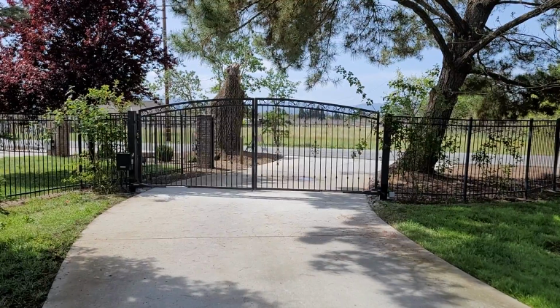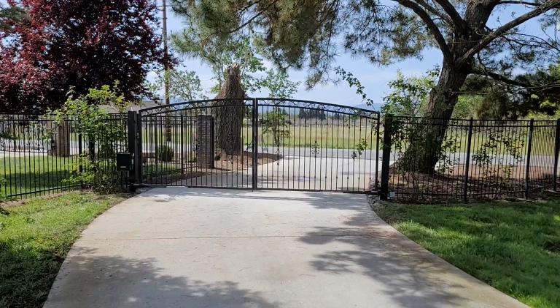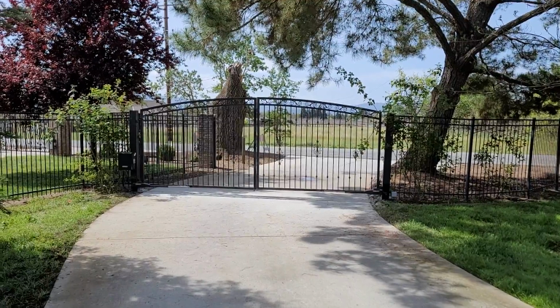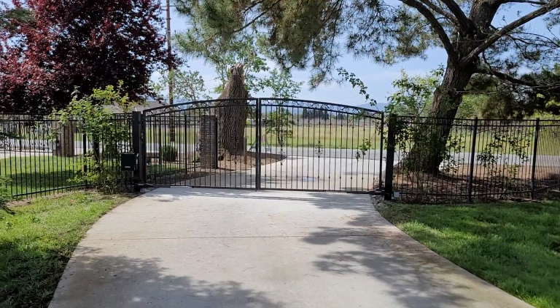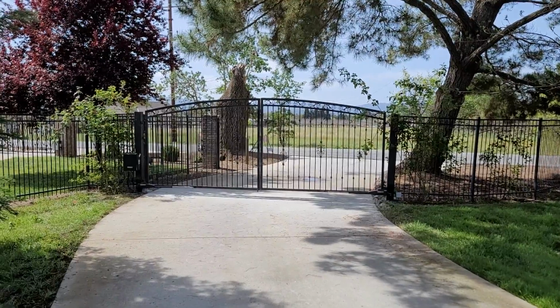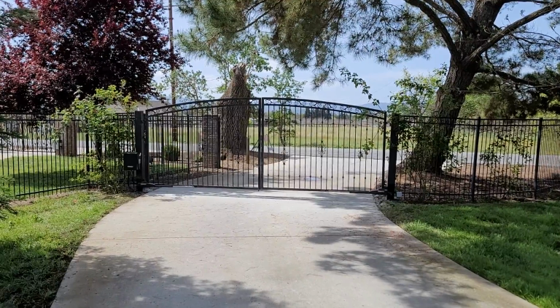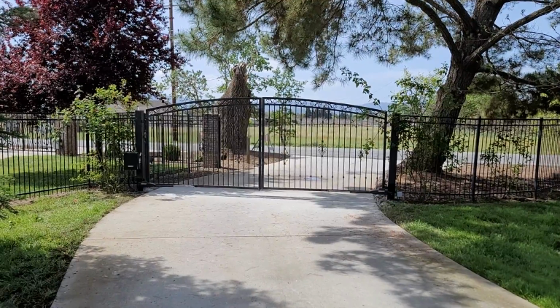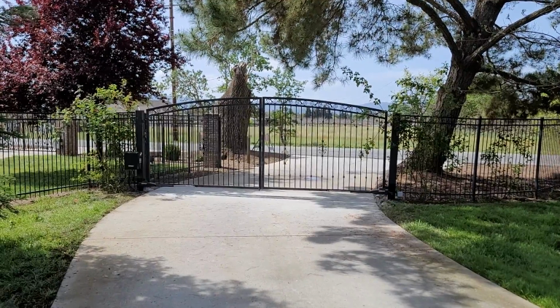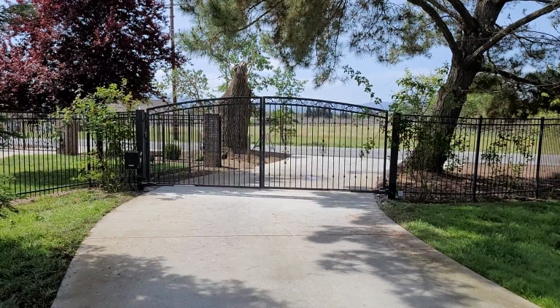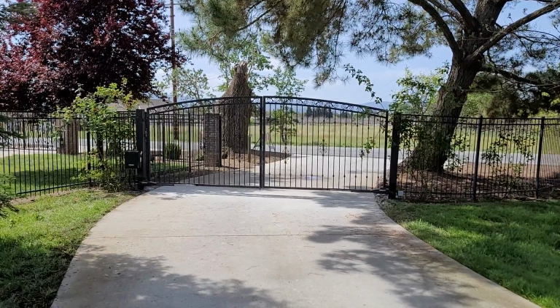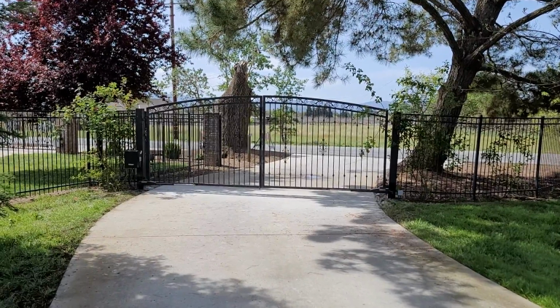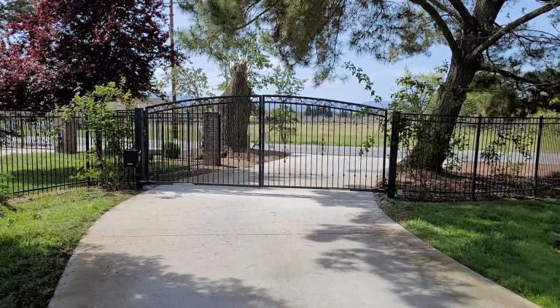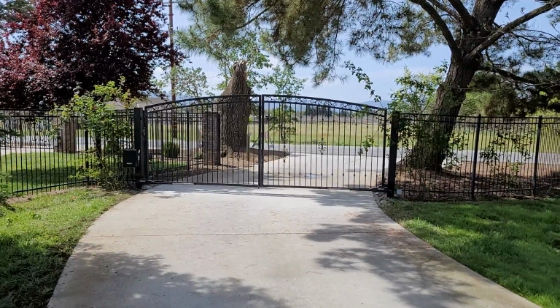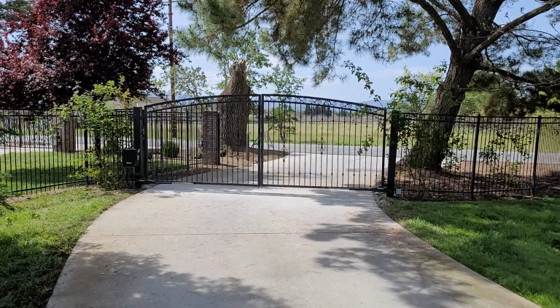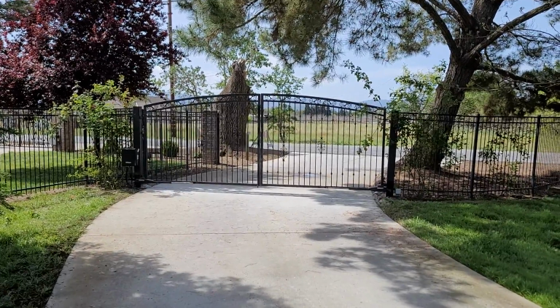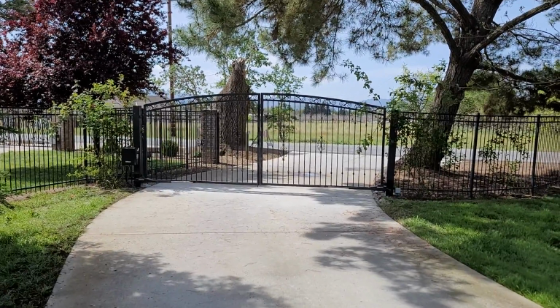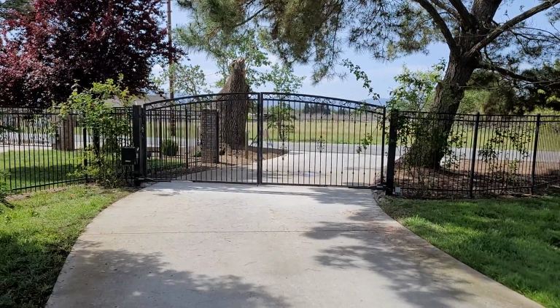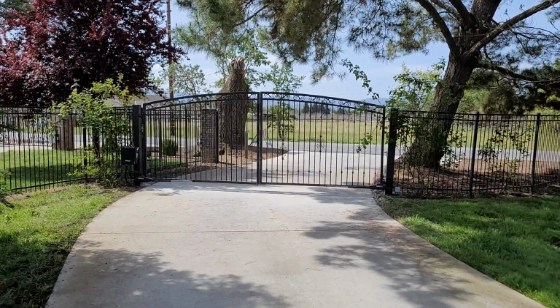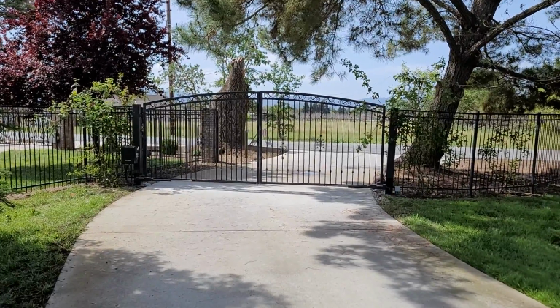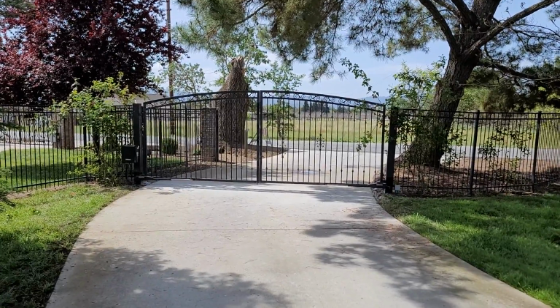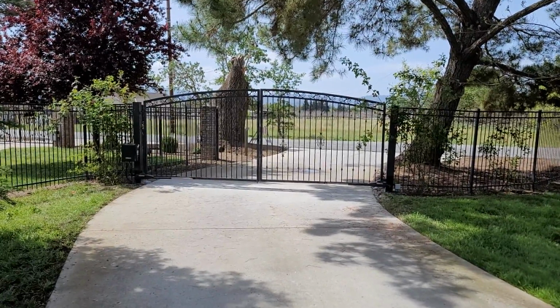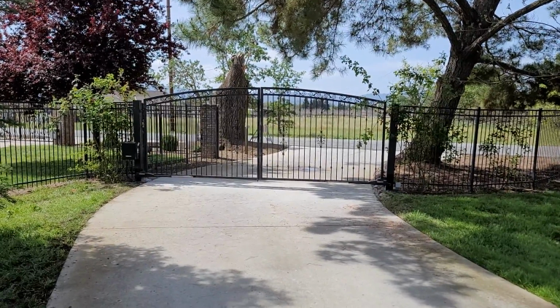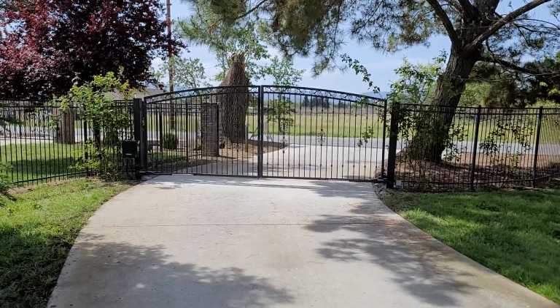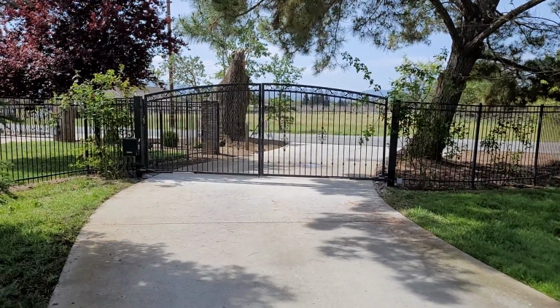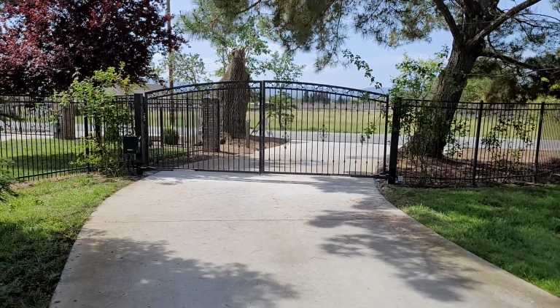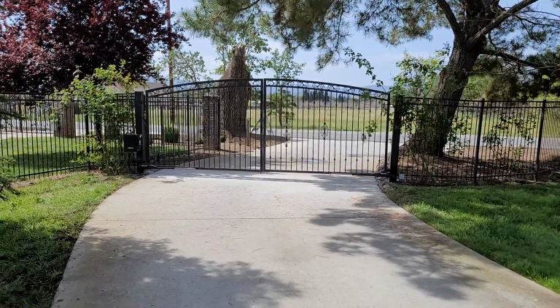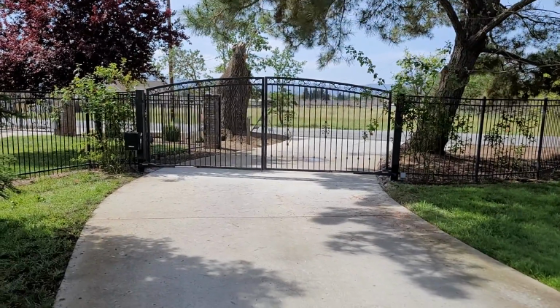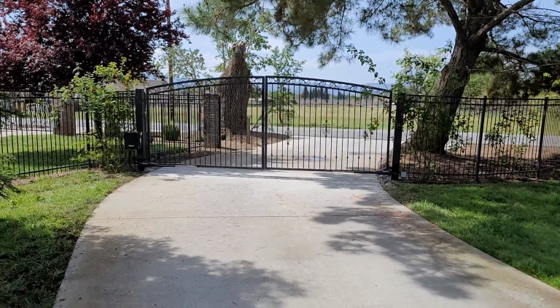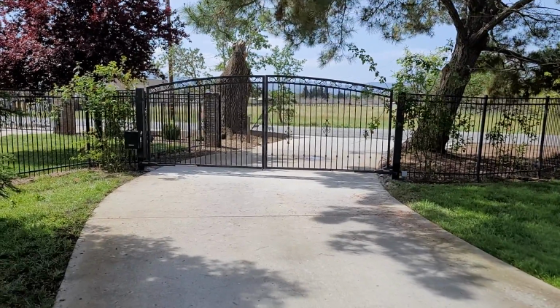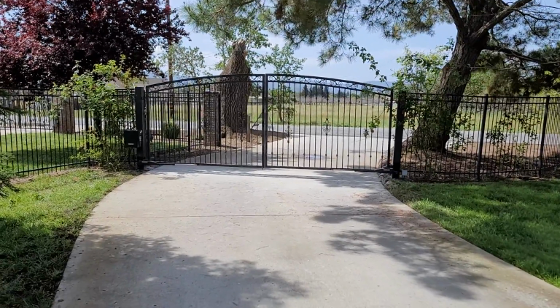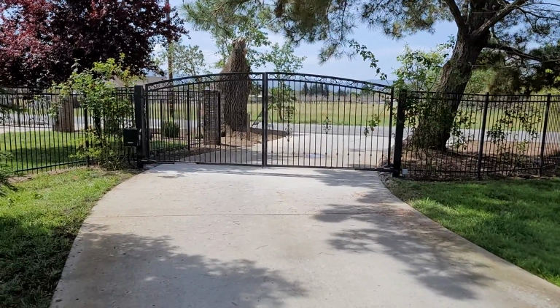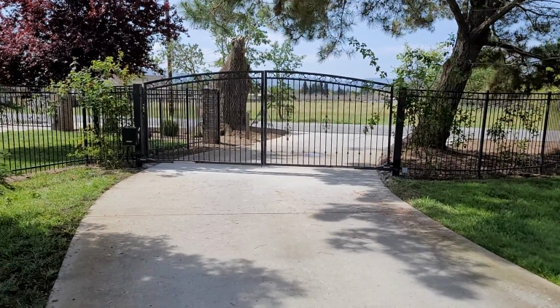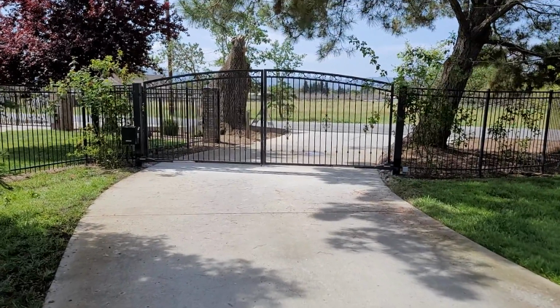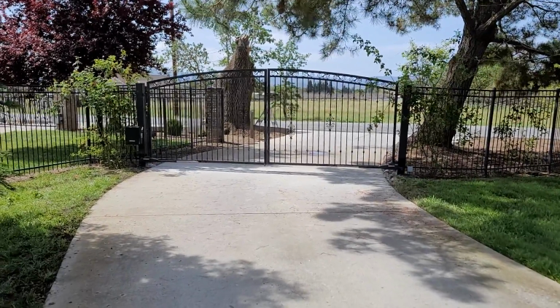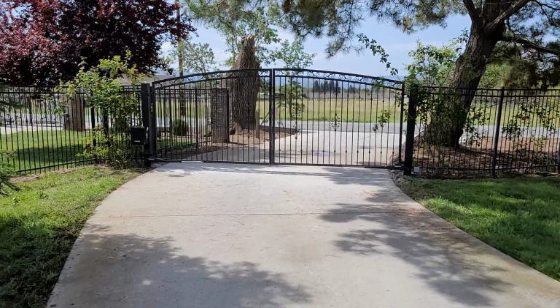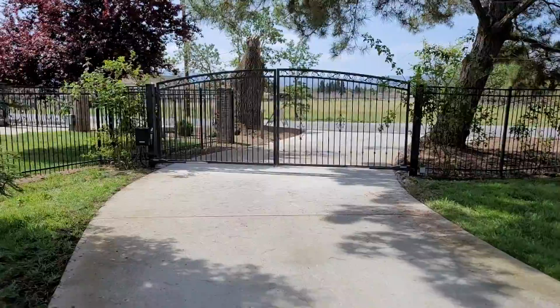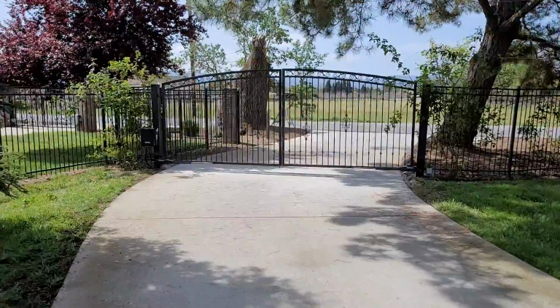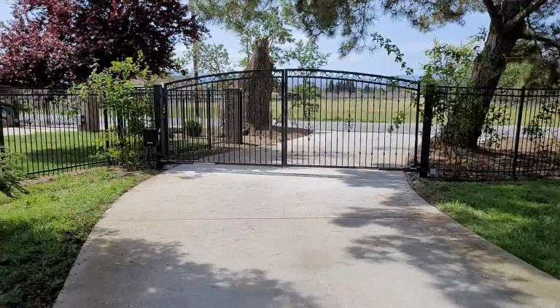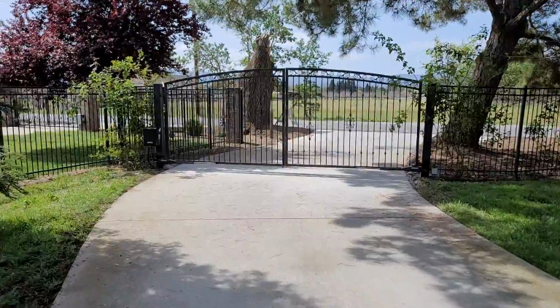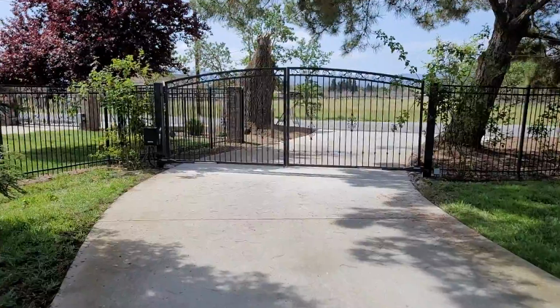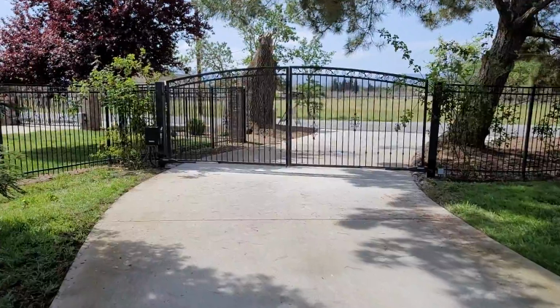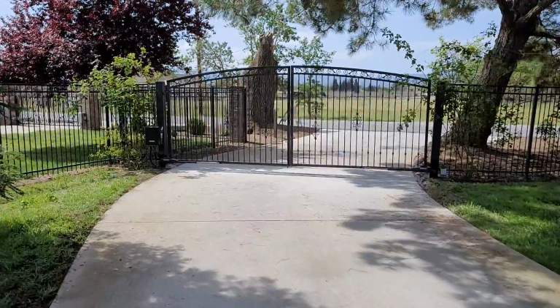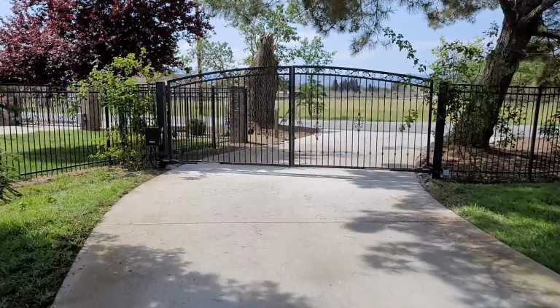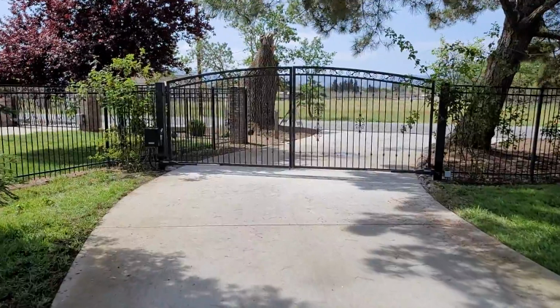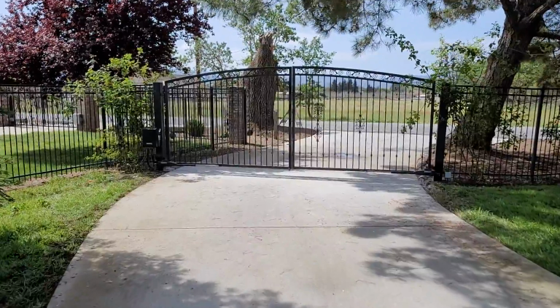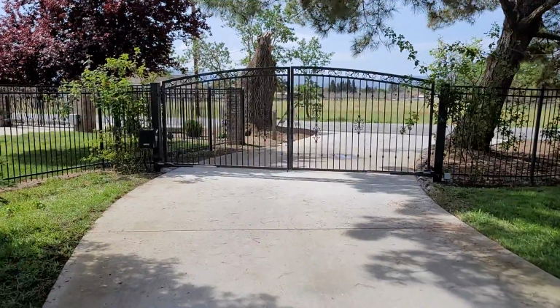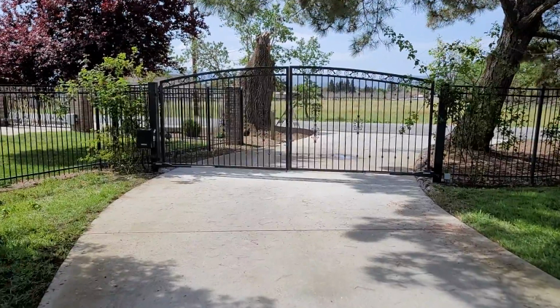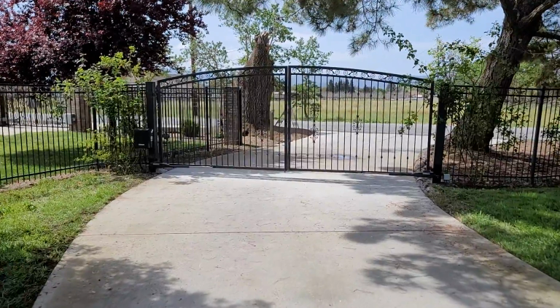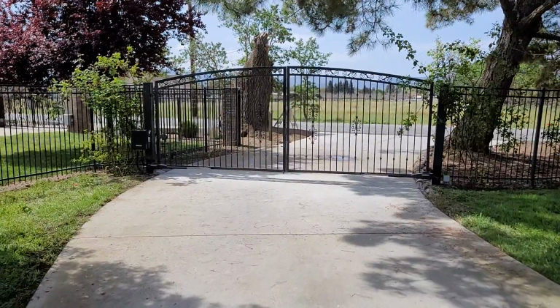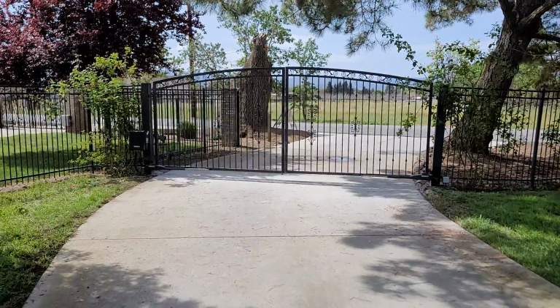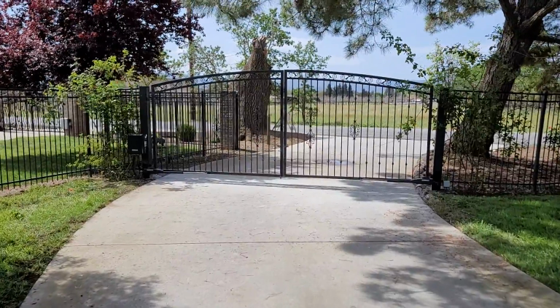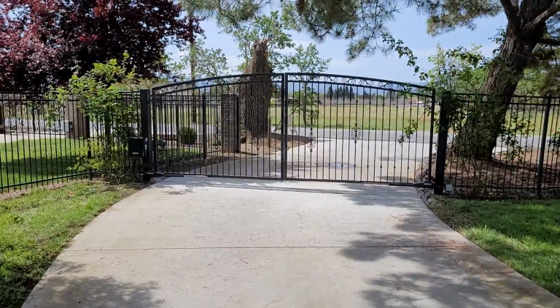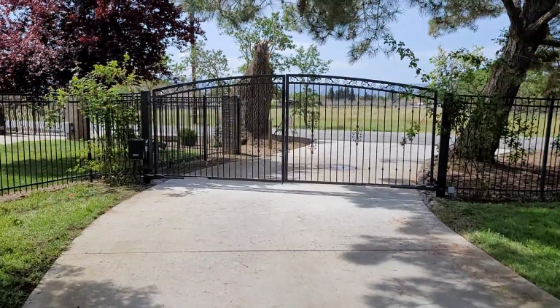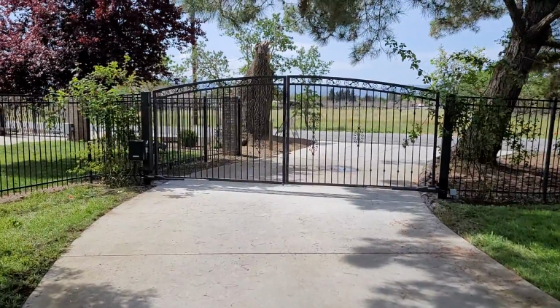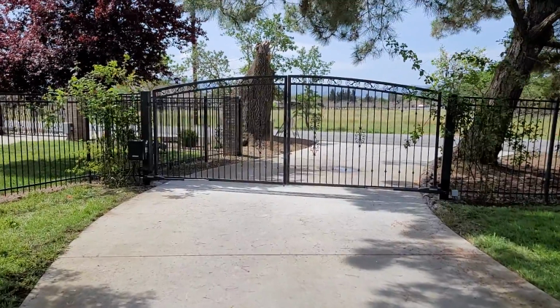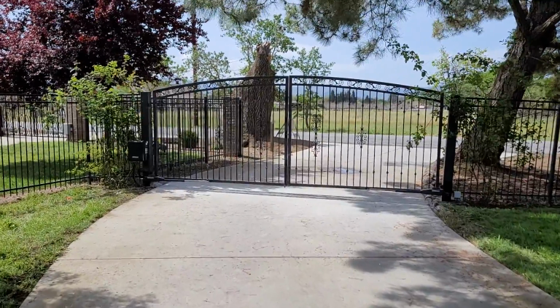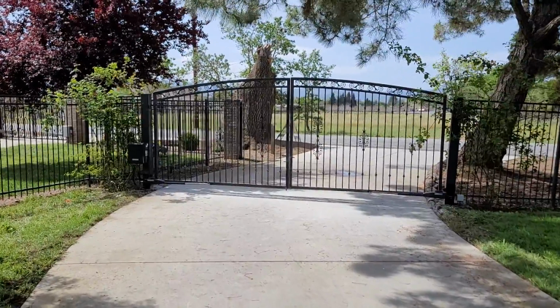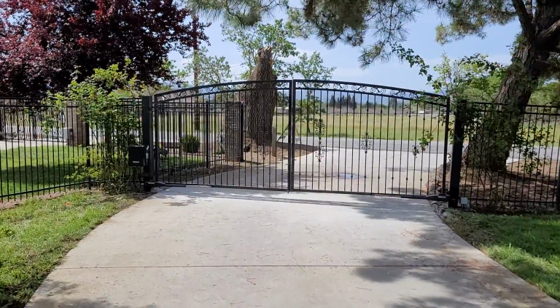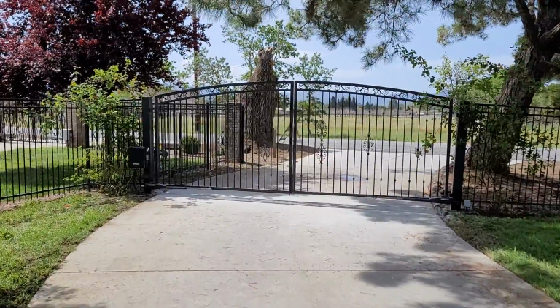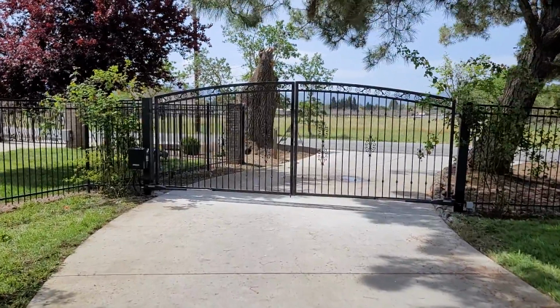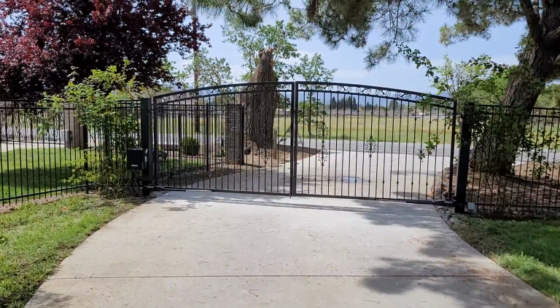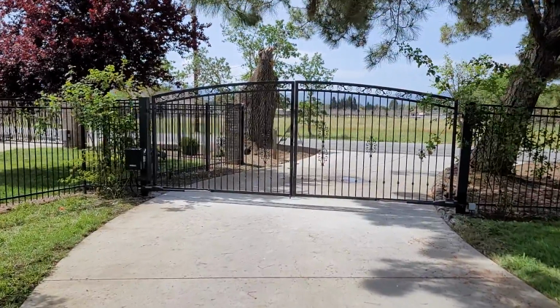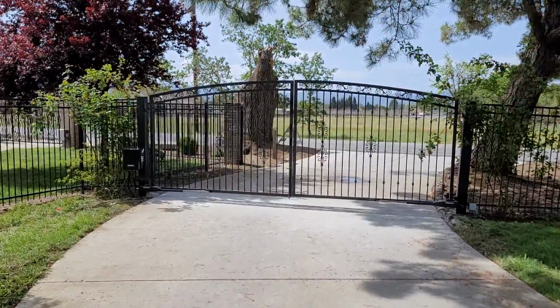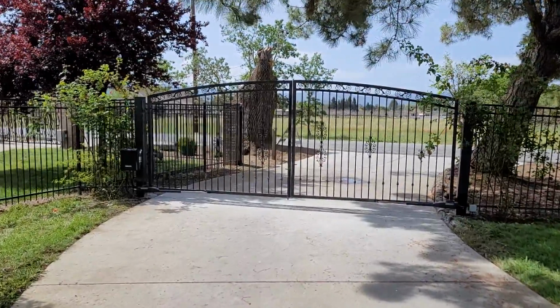Today, San Martin, California. Install a pair of these LiftMaster LA400s to existing gates.